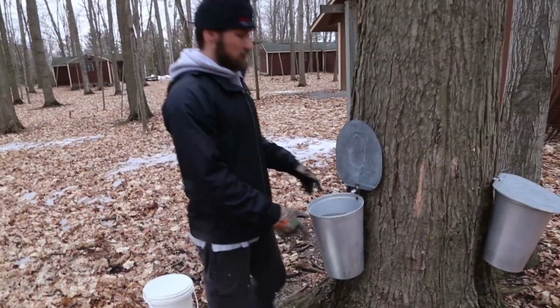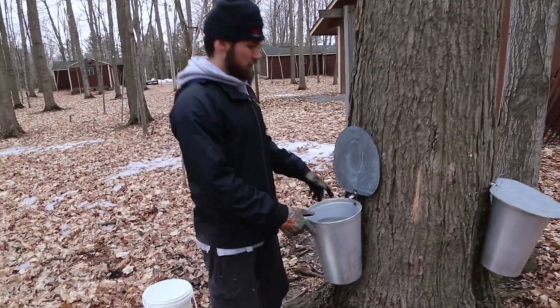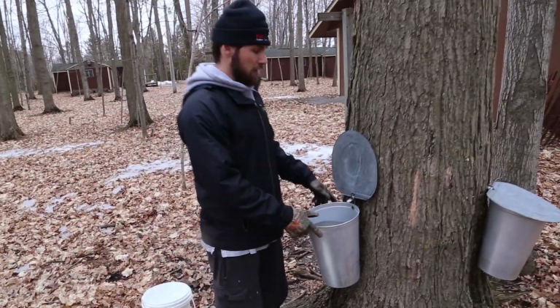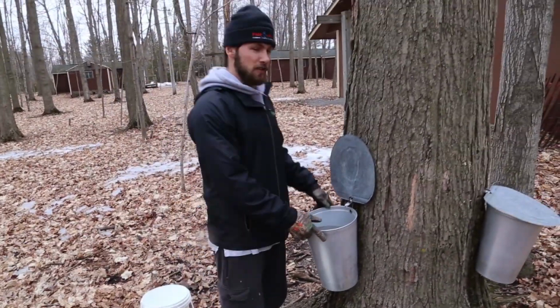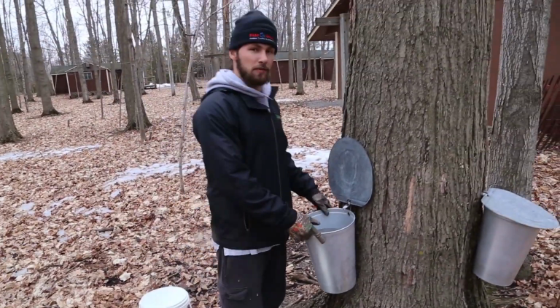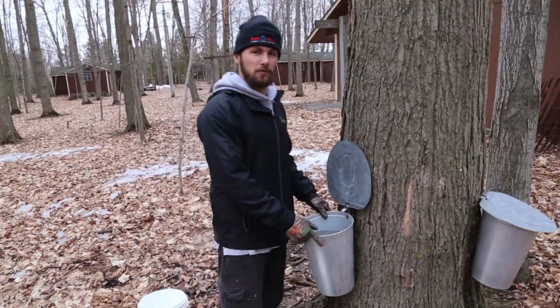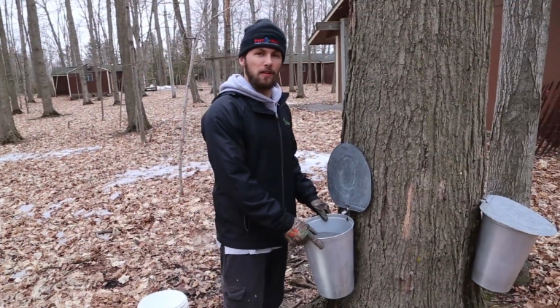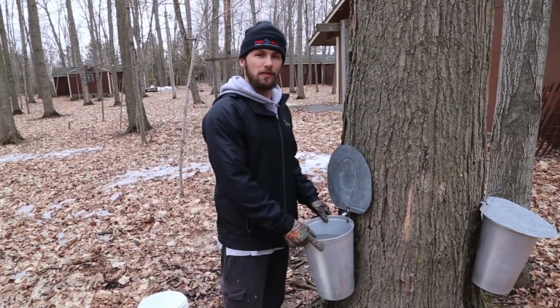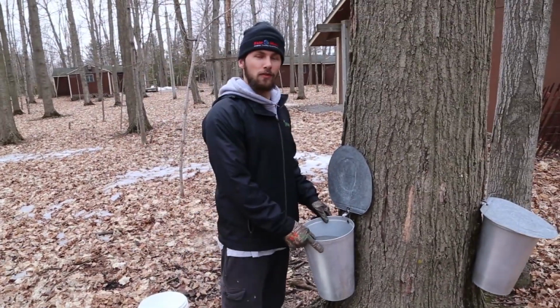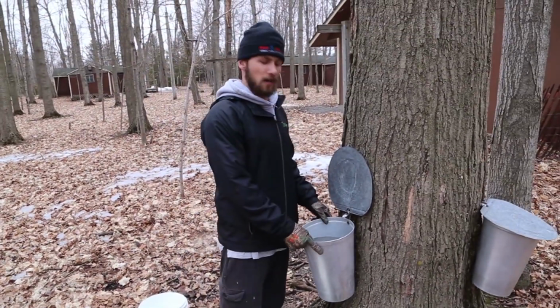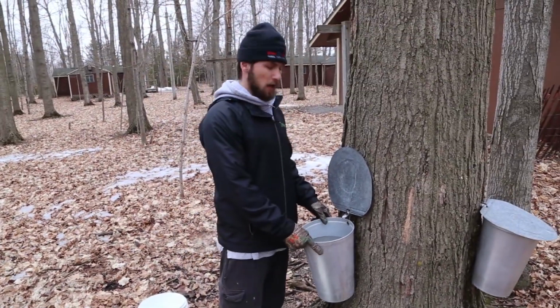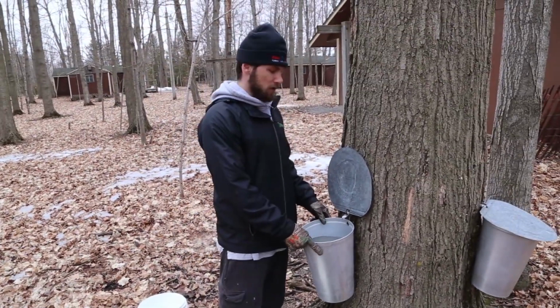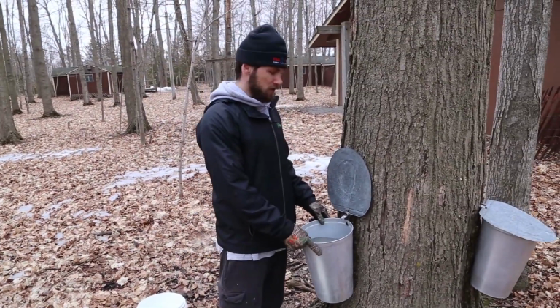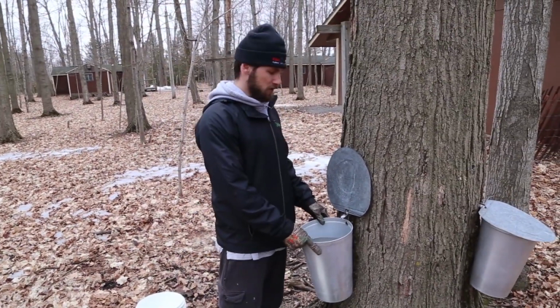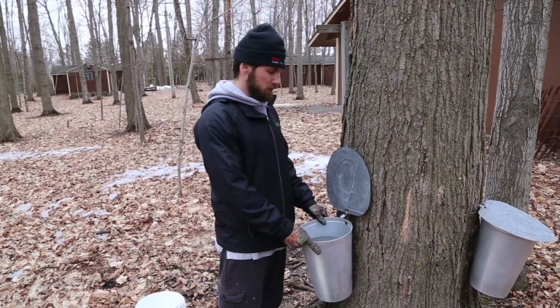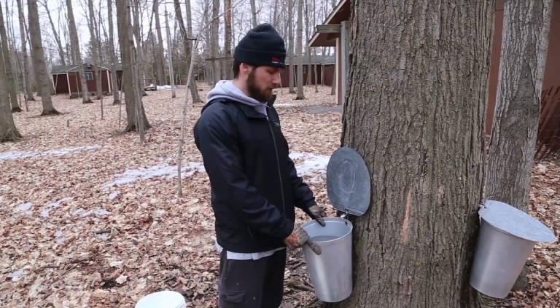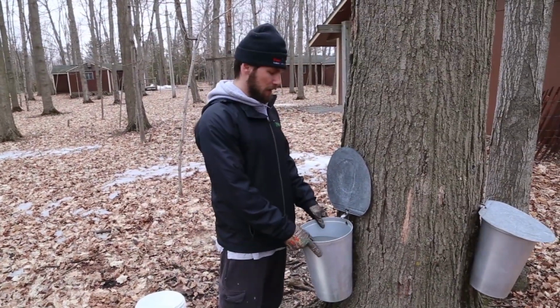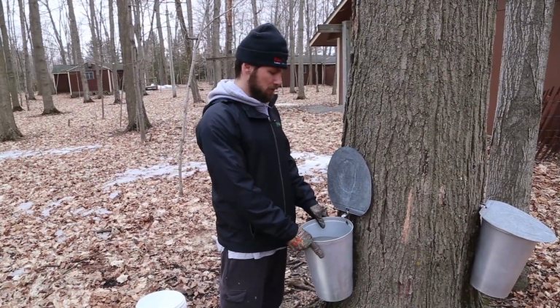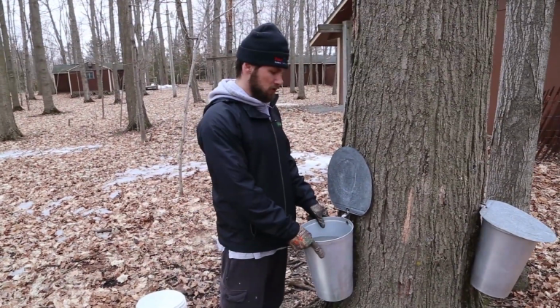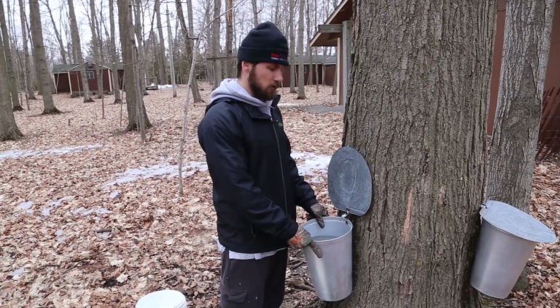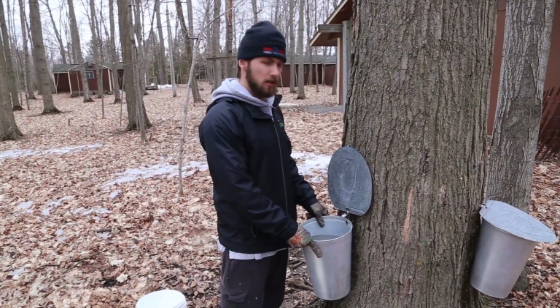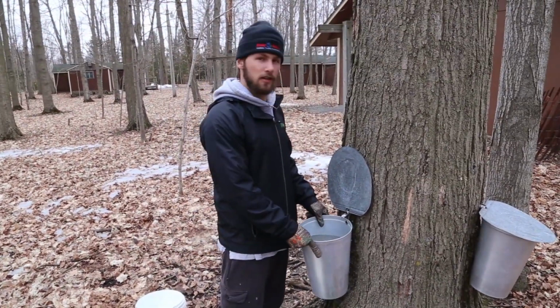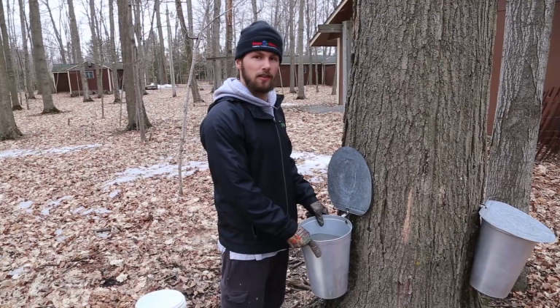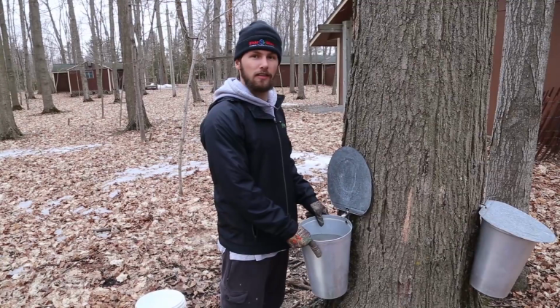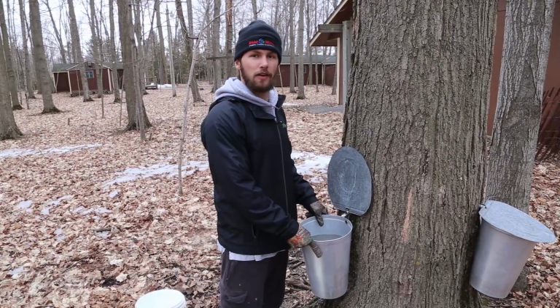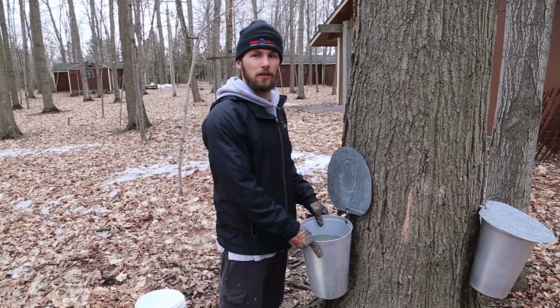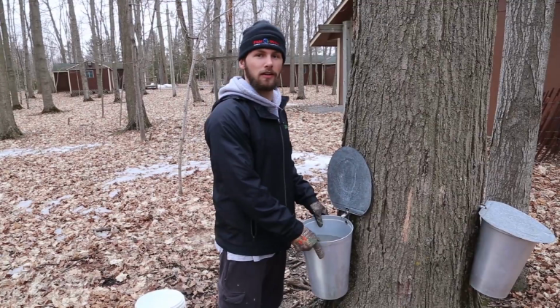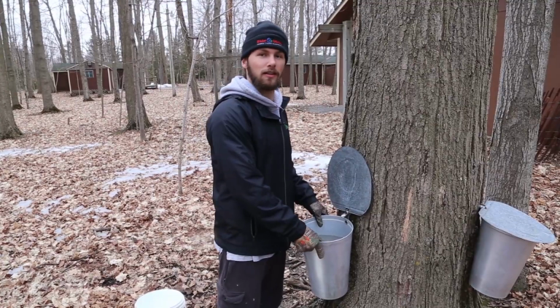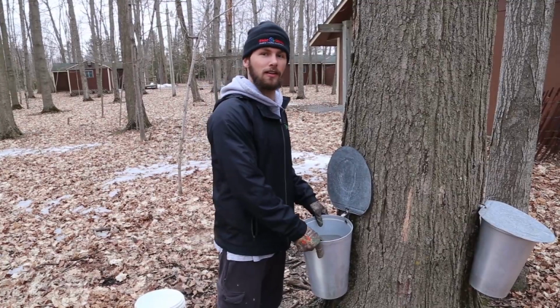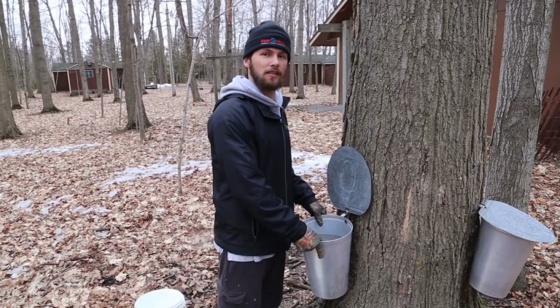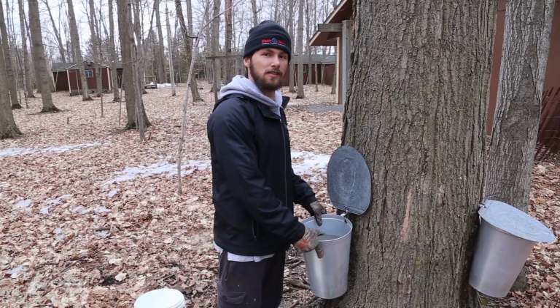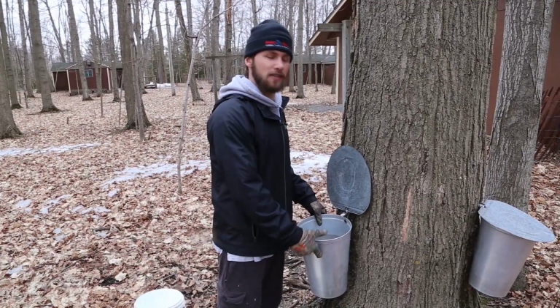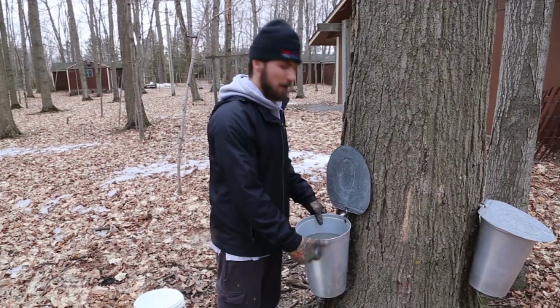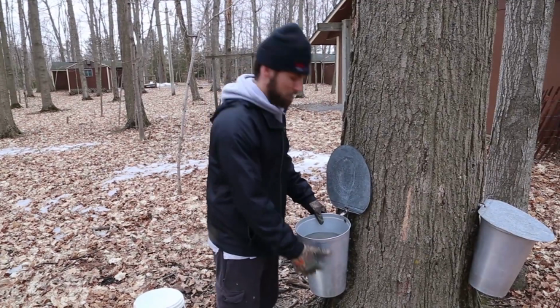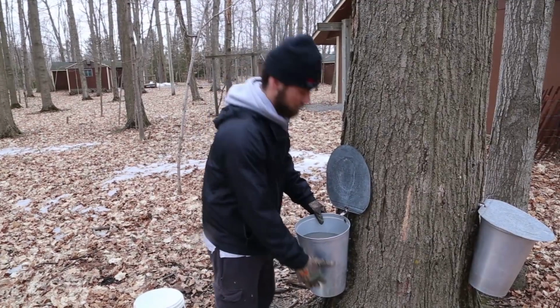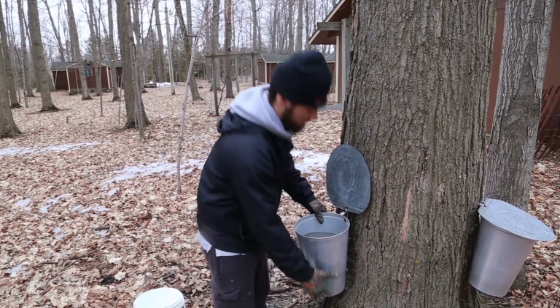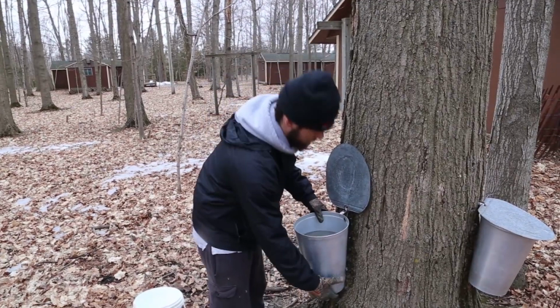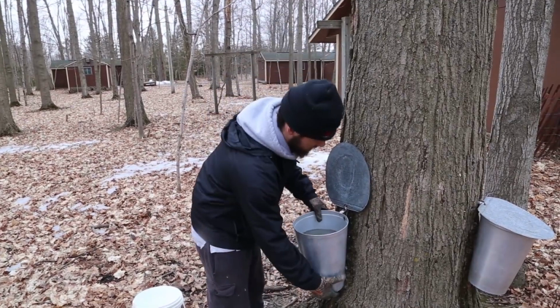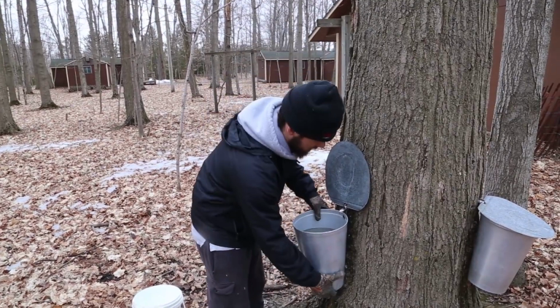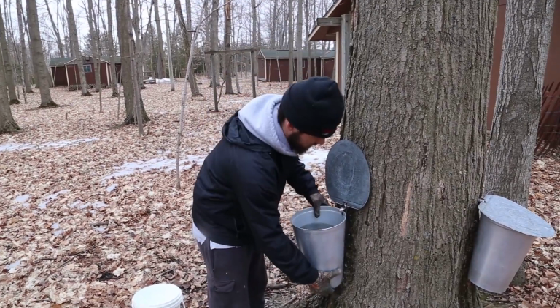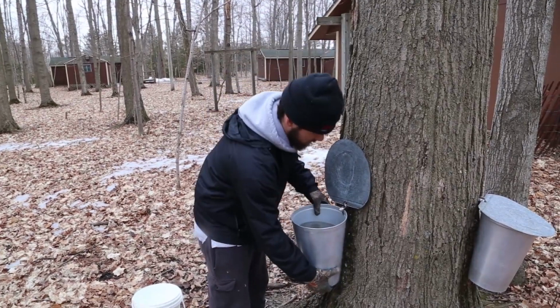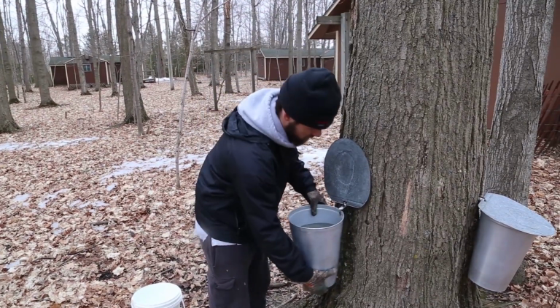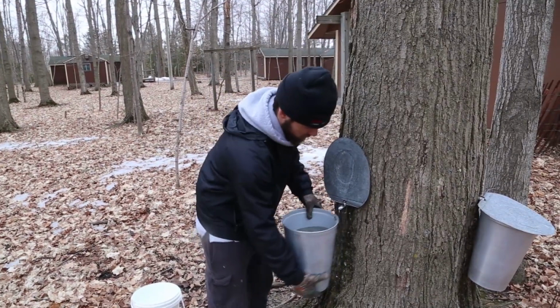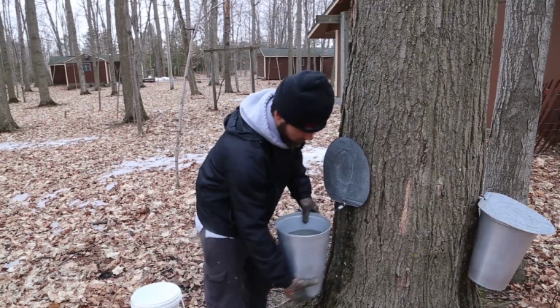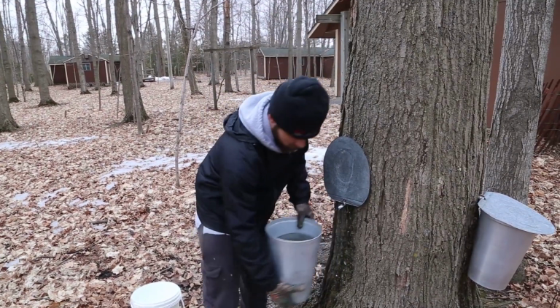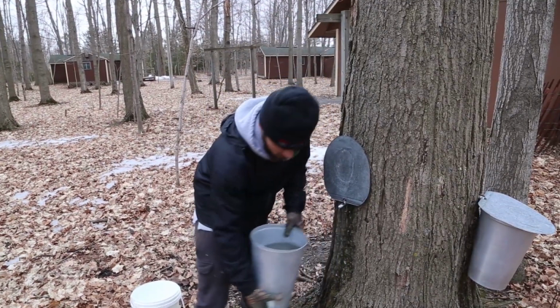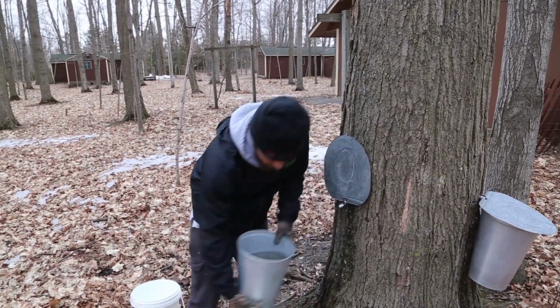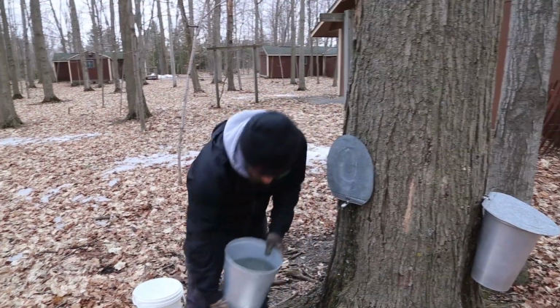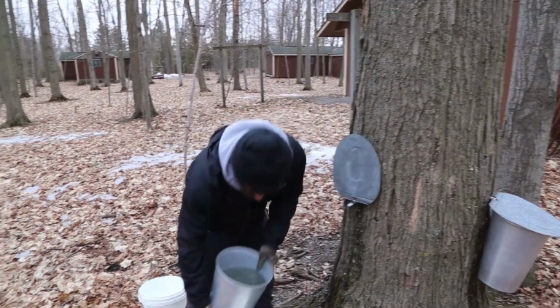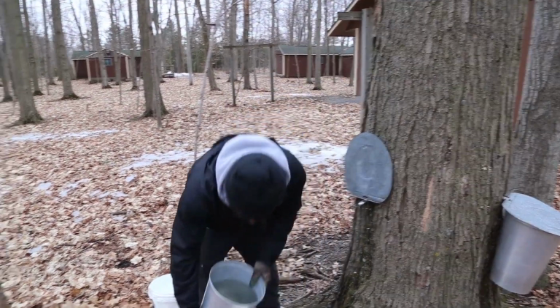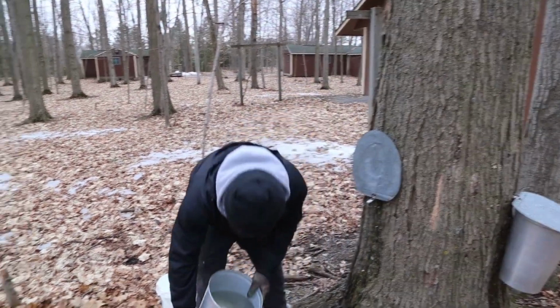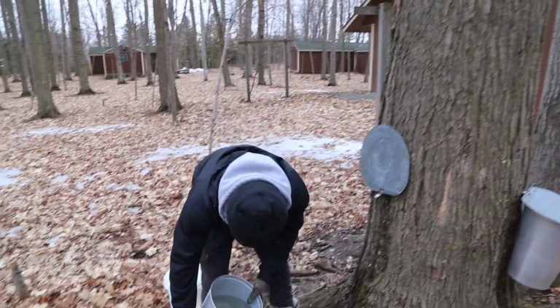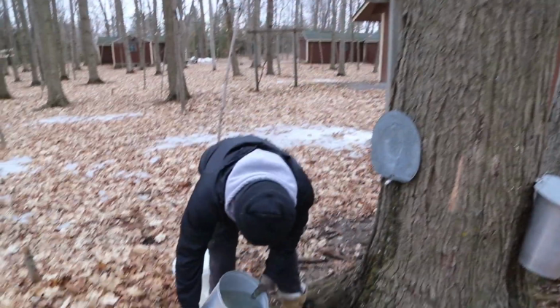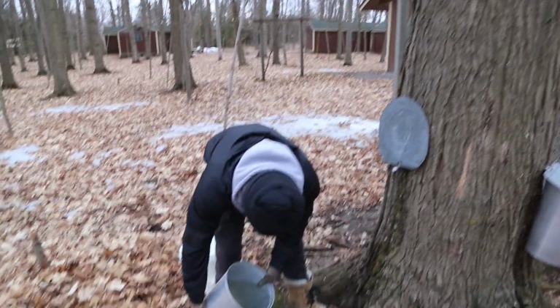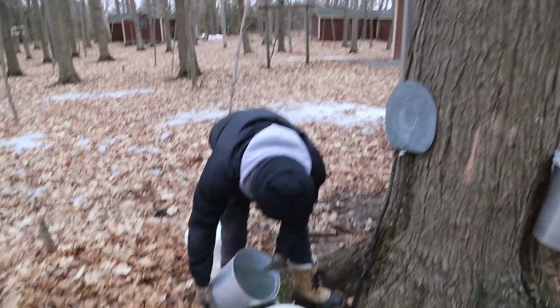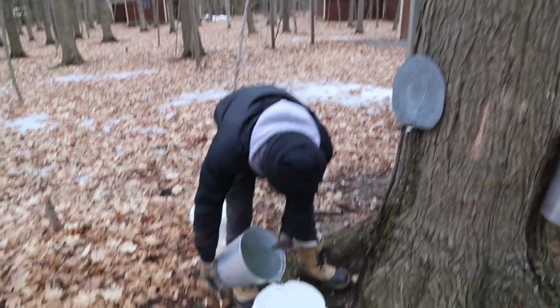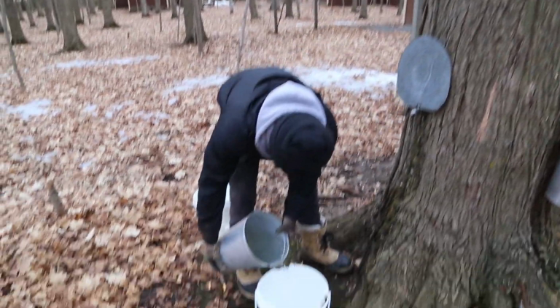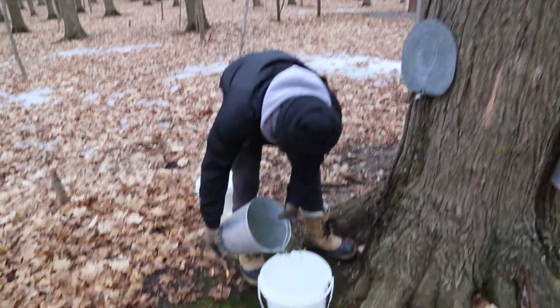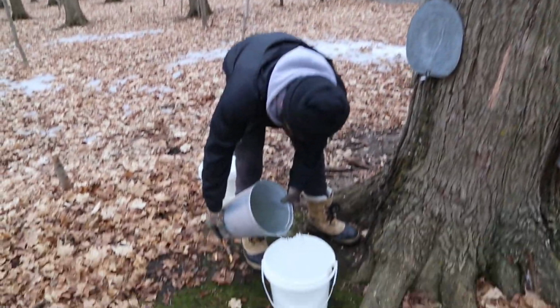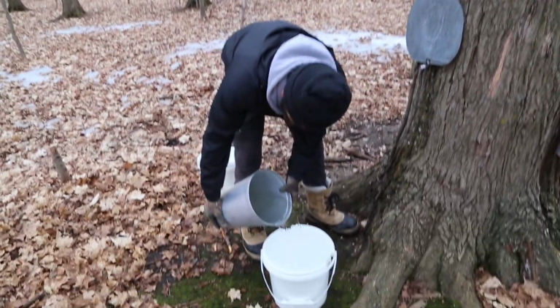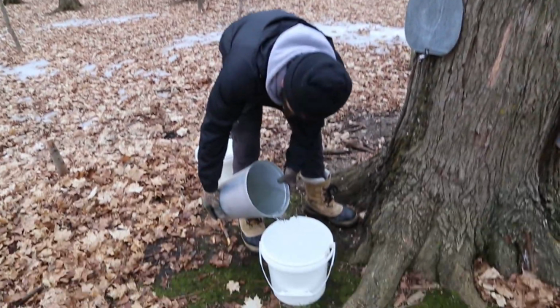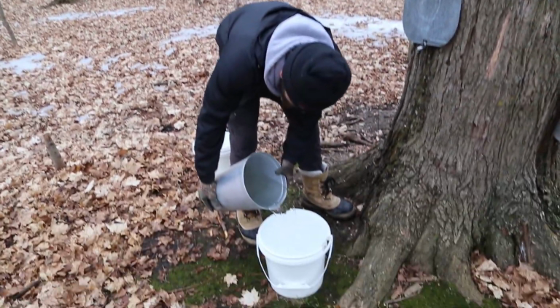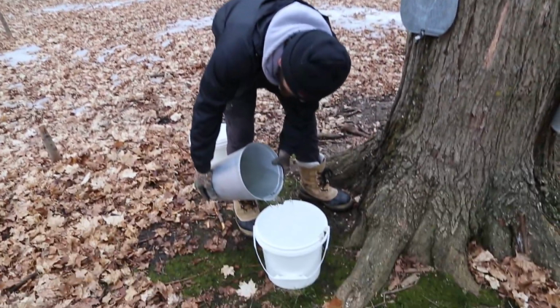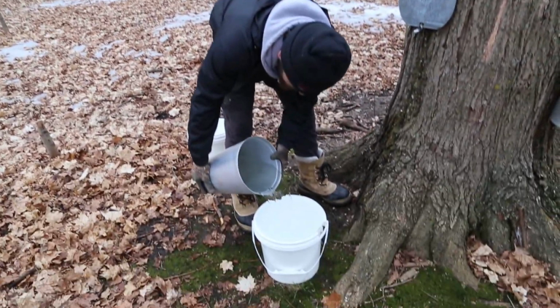Now it's been 24 hours since we tapped the tree. Now we're going to collect the sap. Step four: